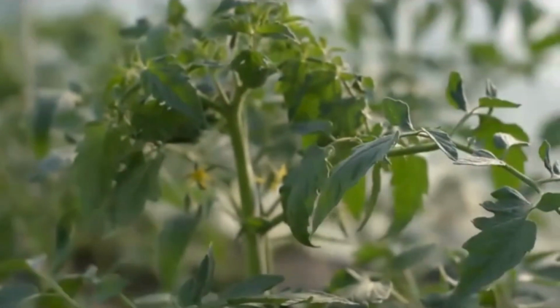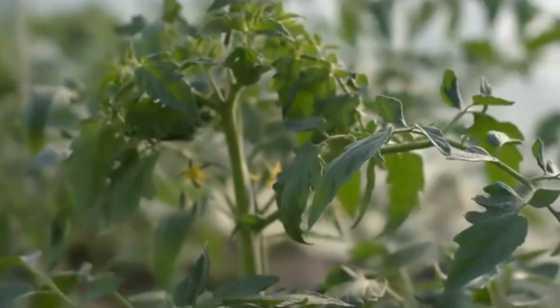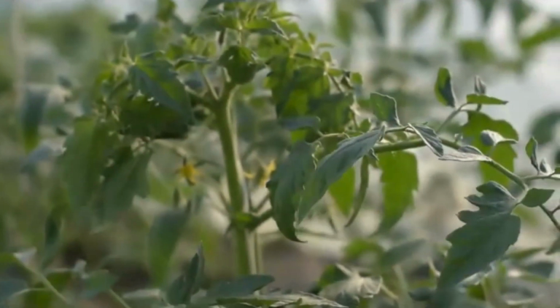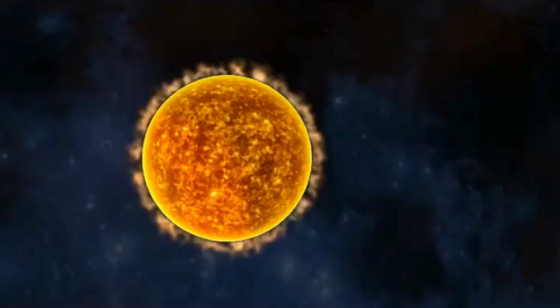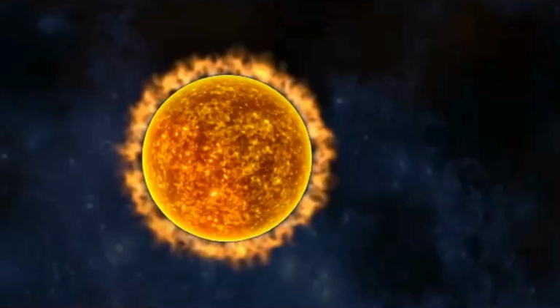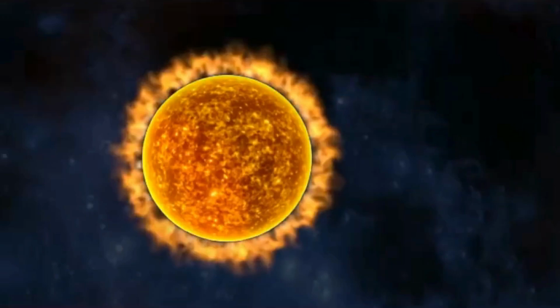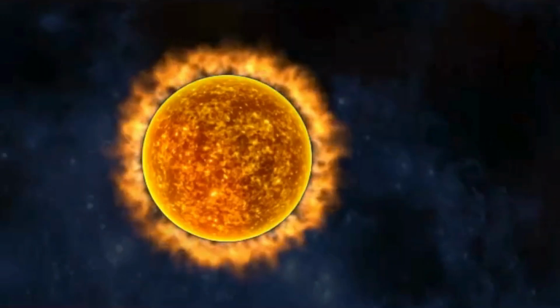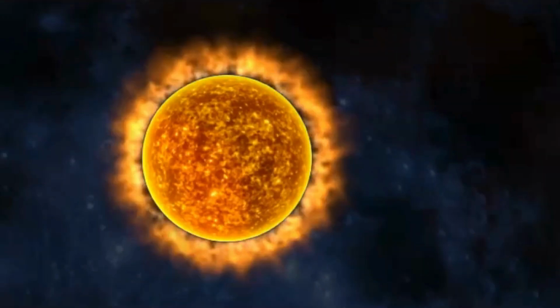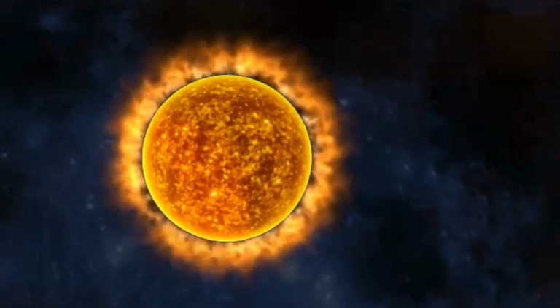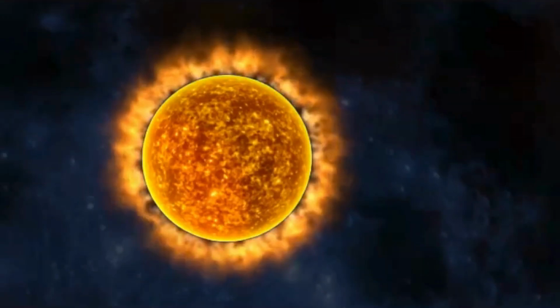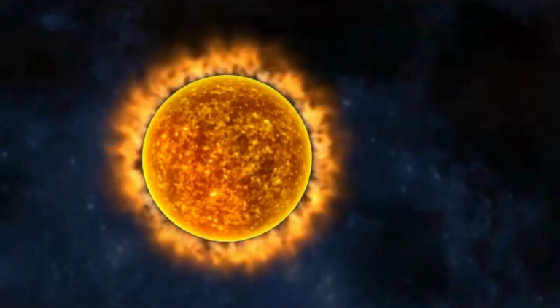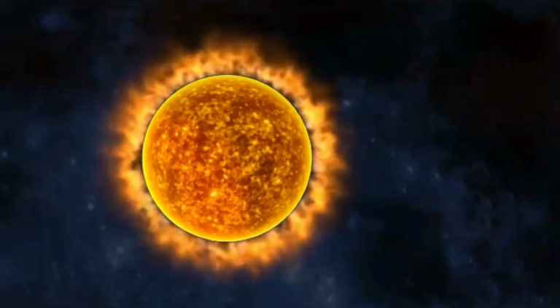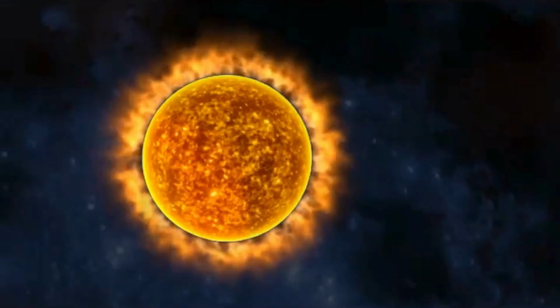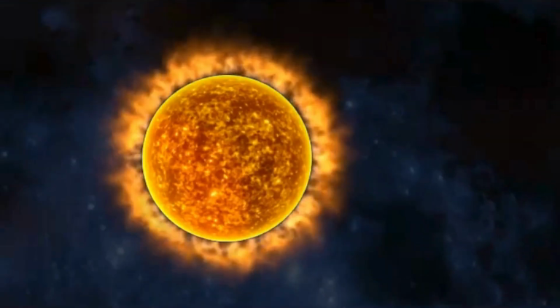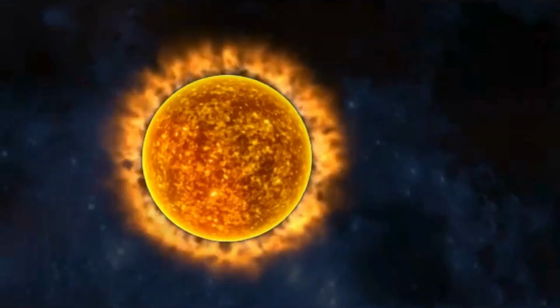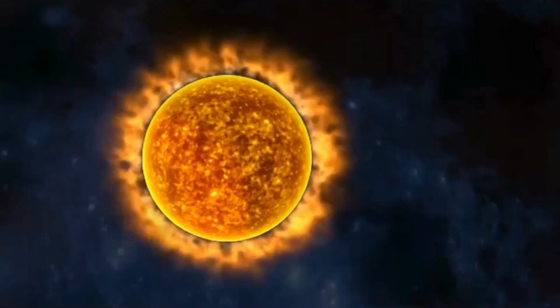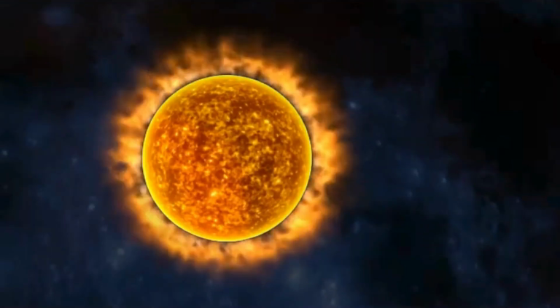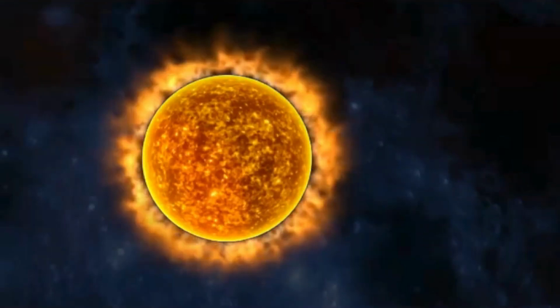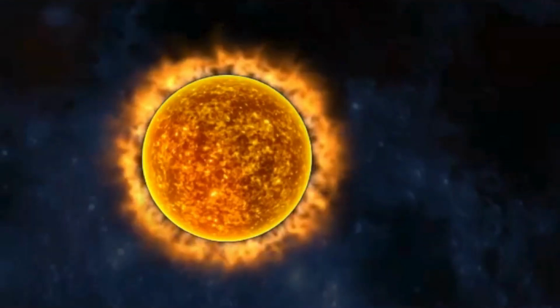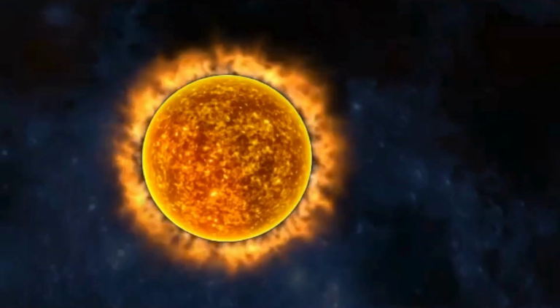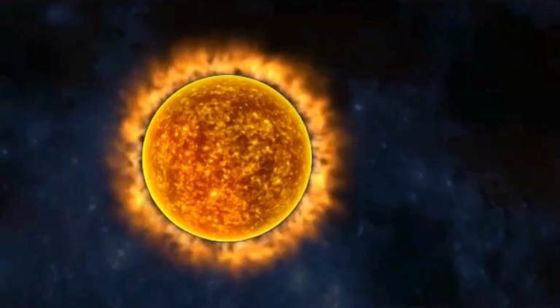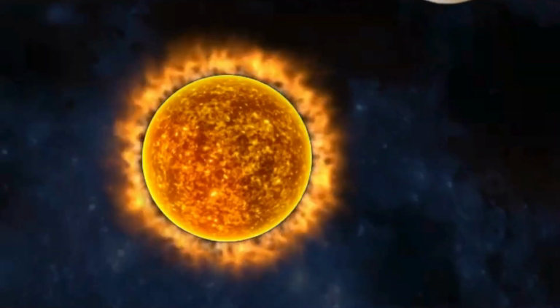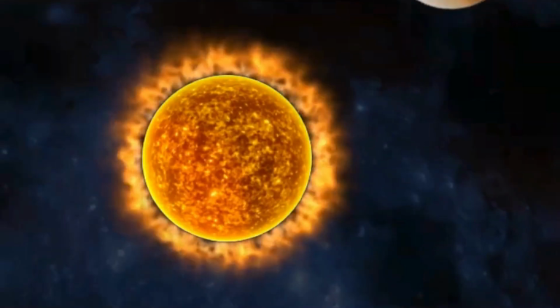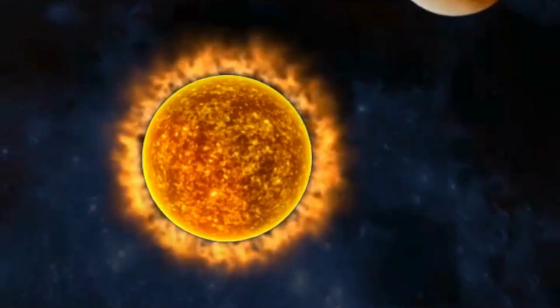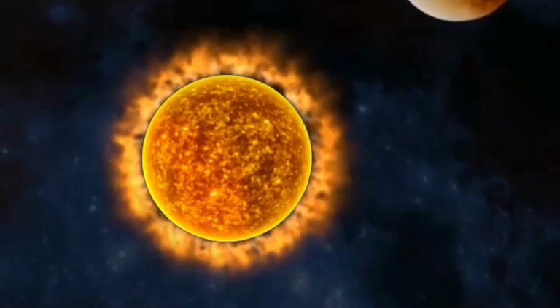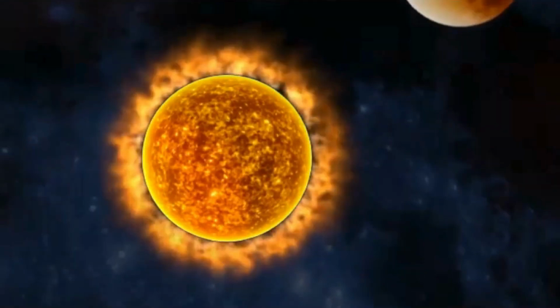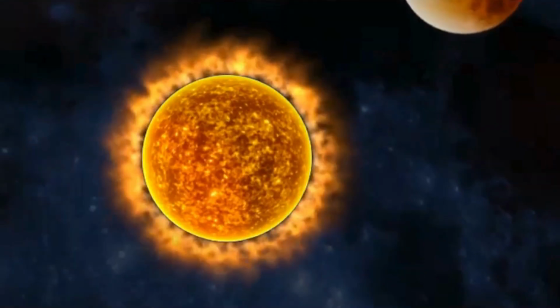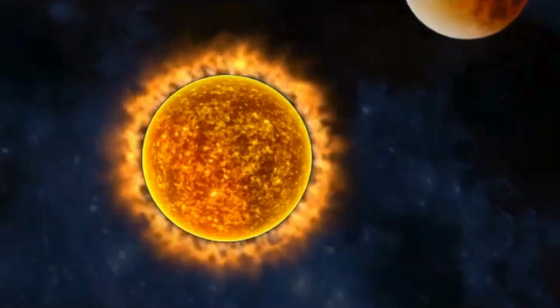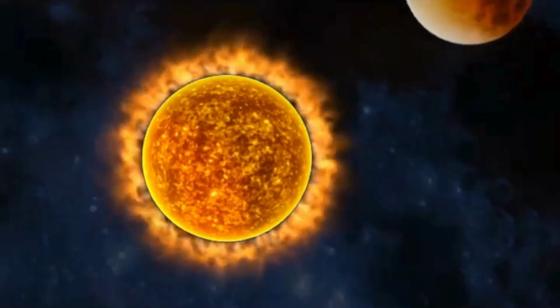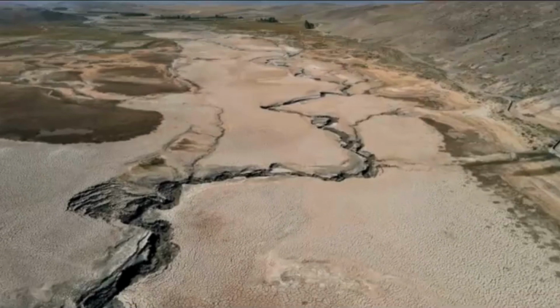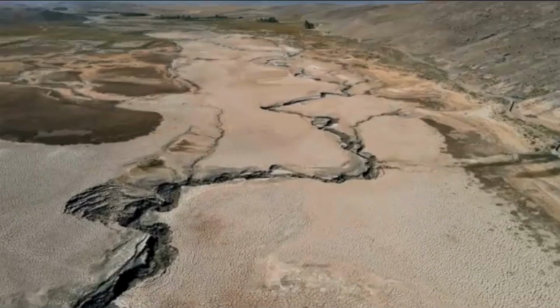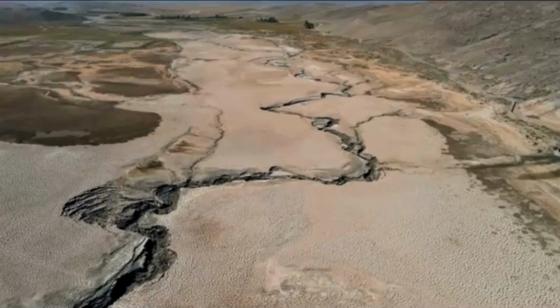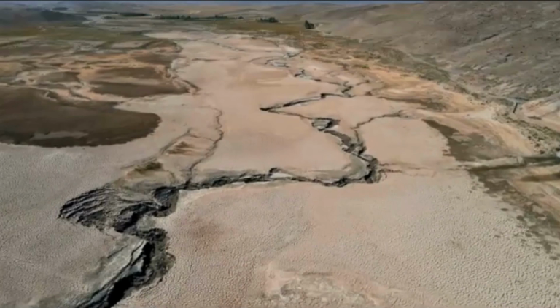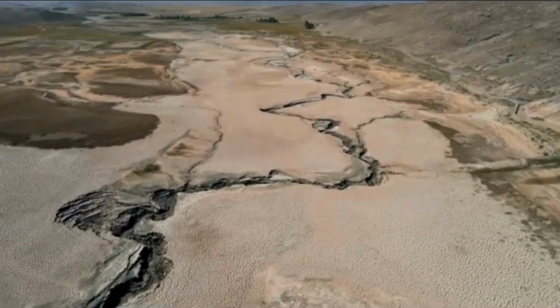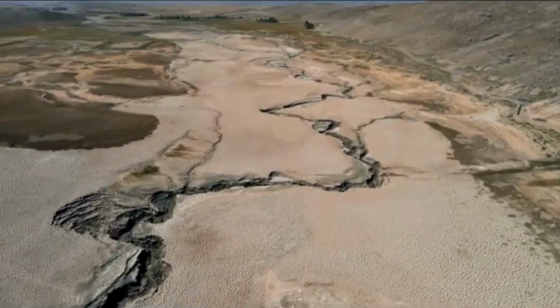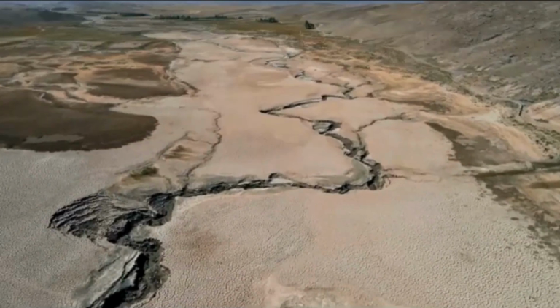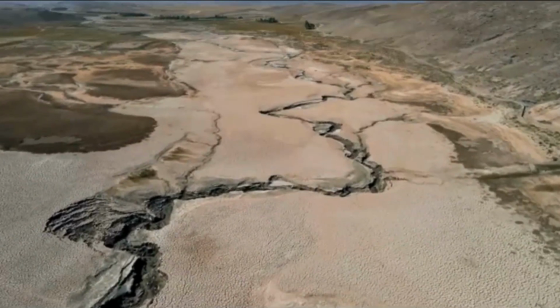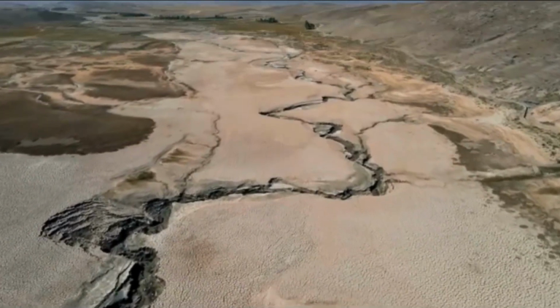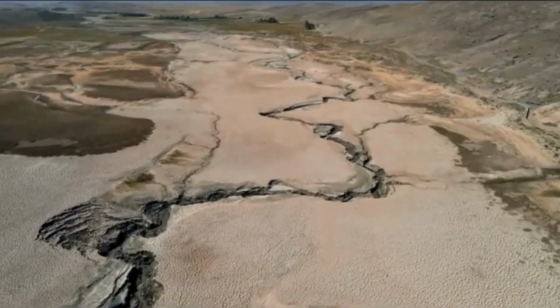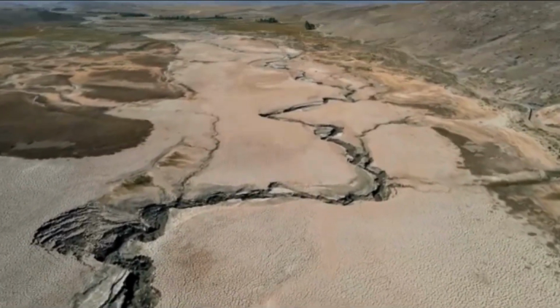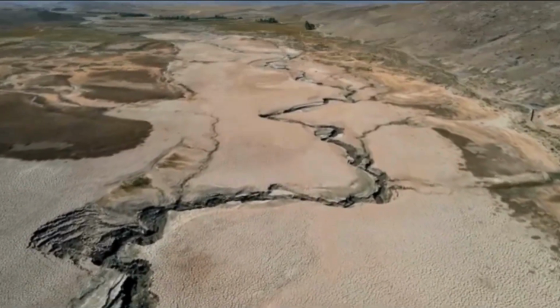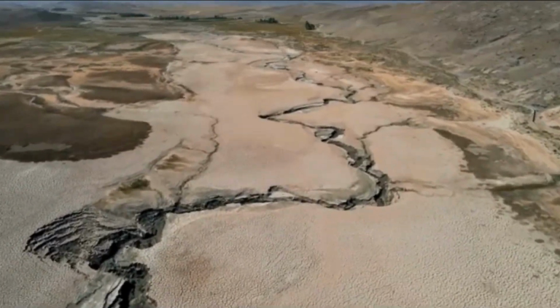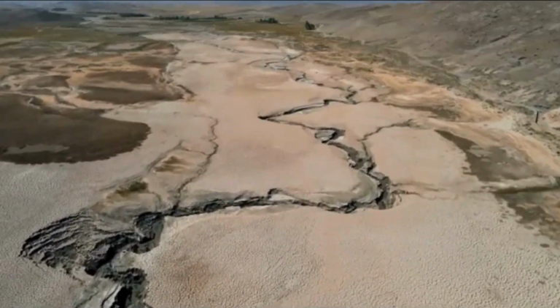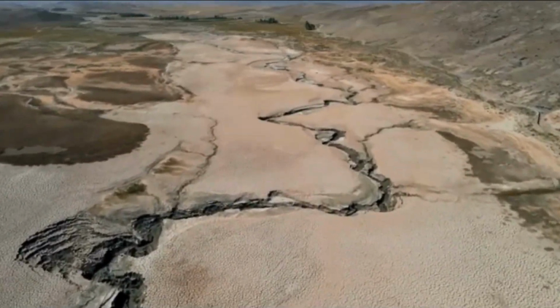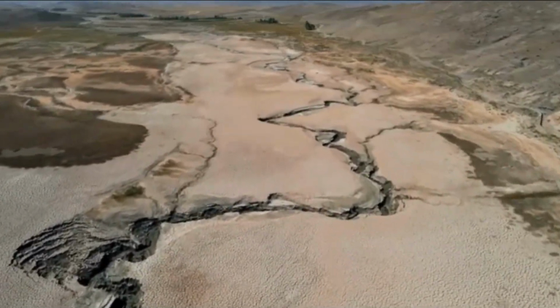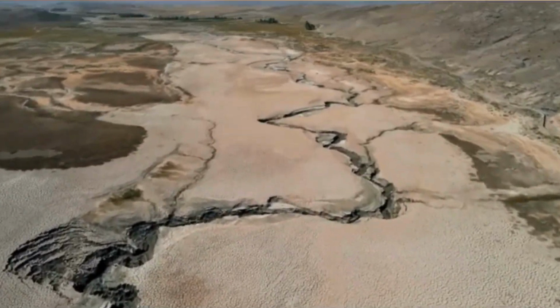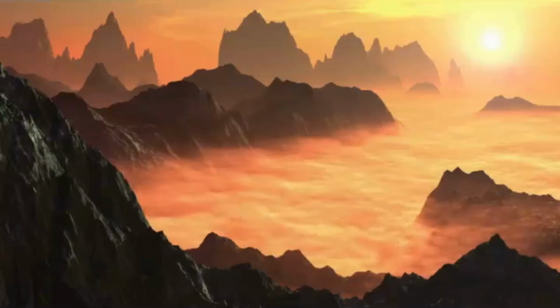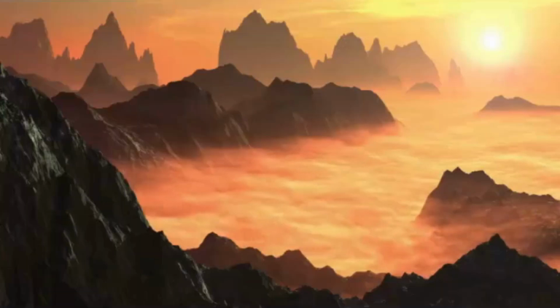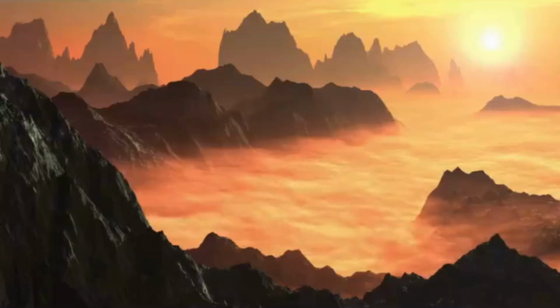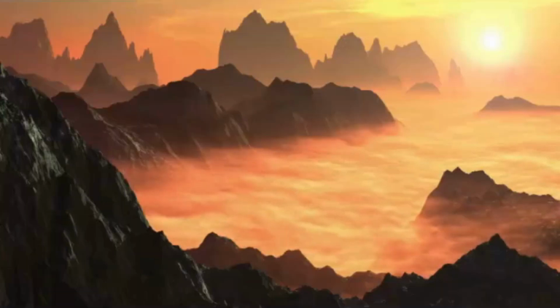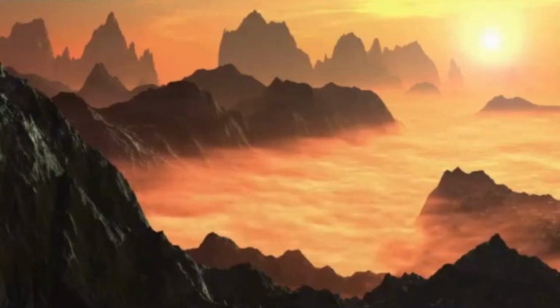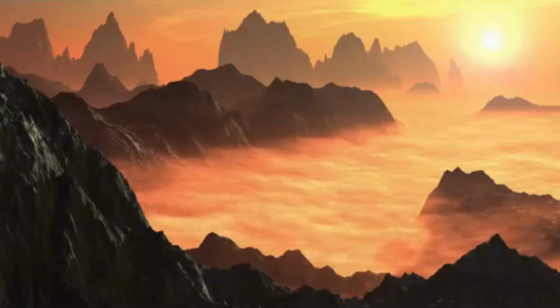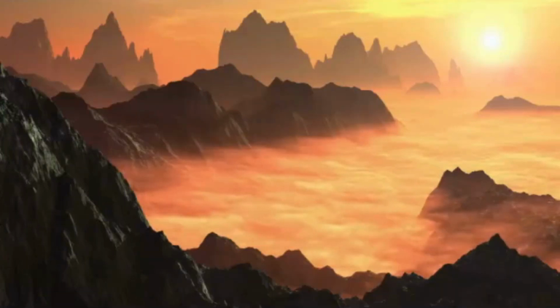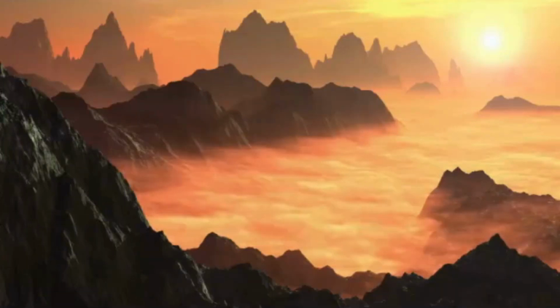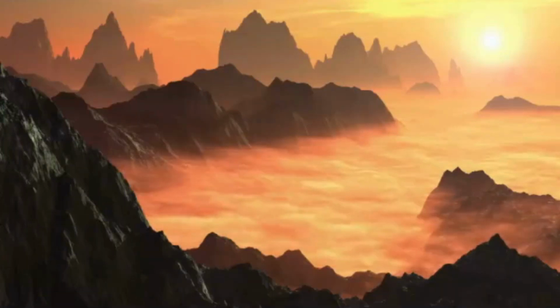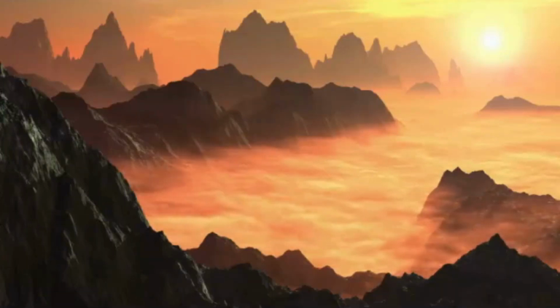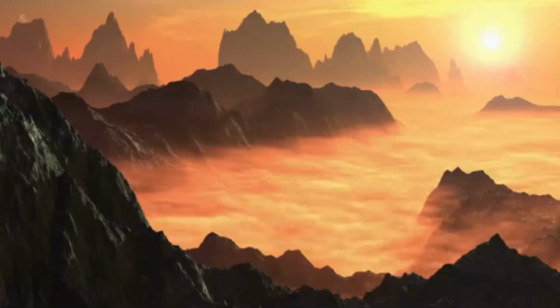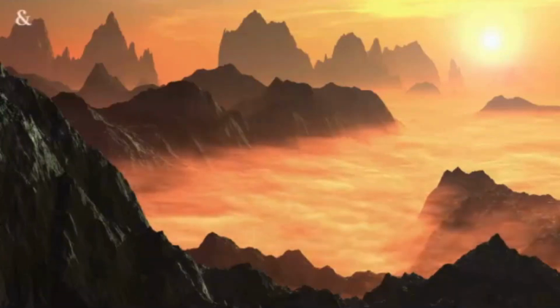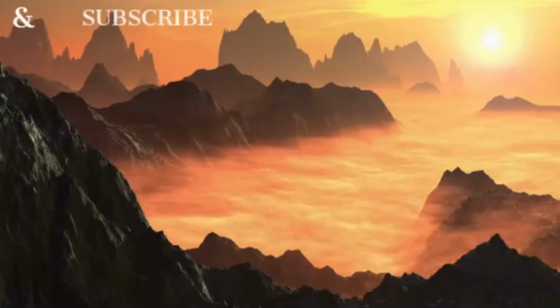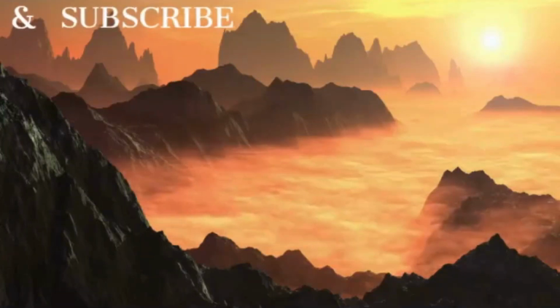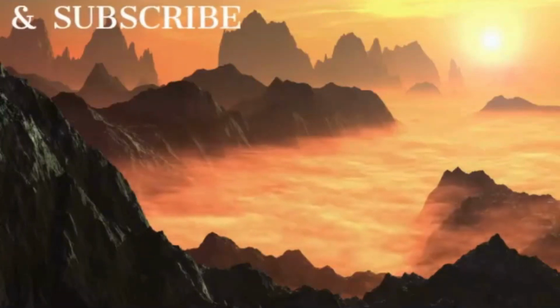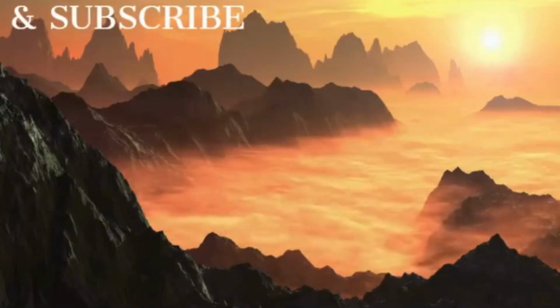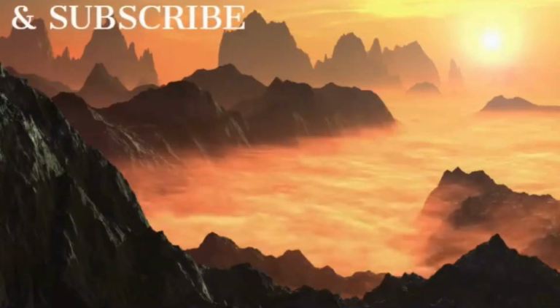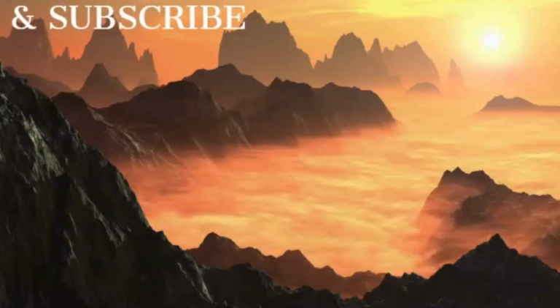Then as the Sun gets bigger, Venus gets hotter. Water starts to dry up, and all living things there die due to lack of water and heat.